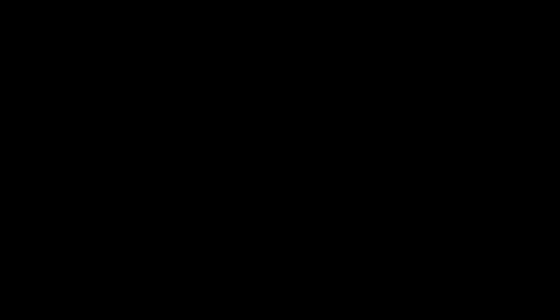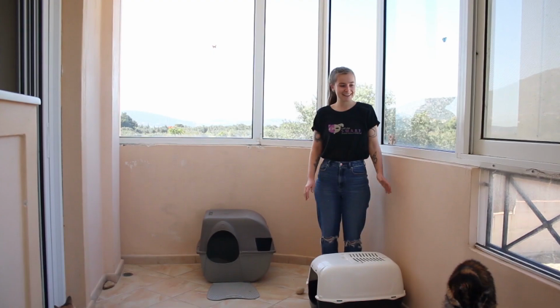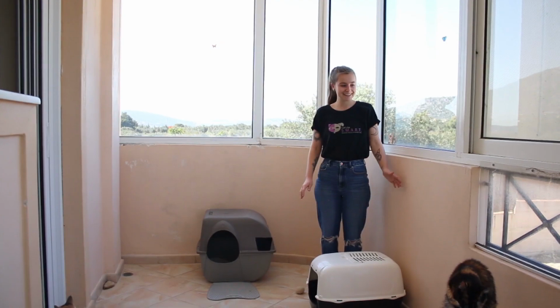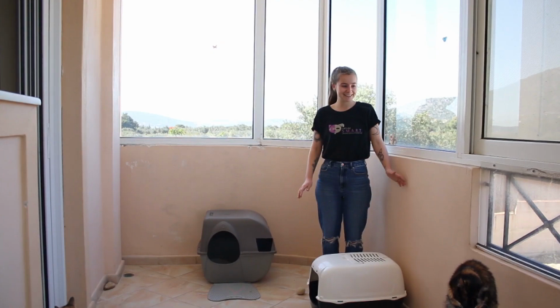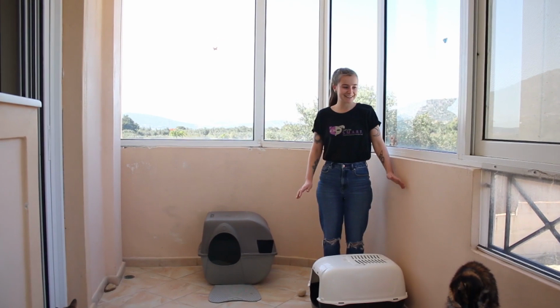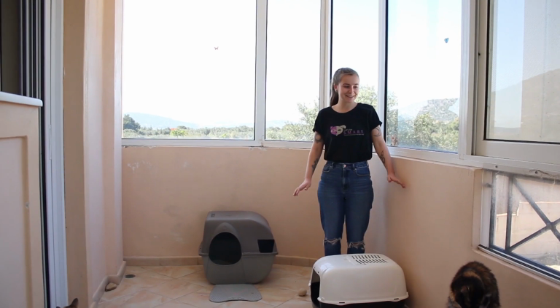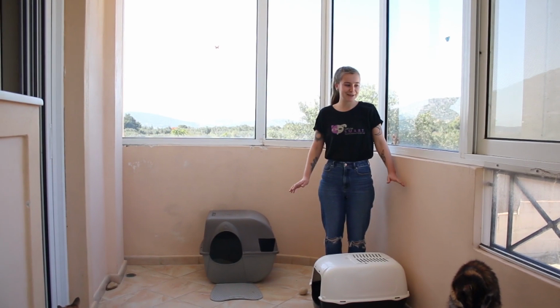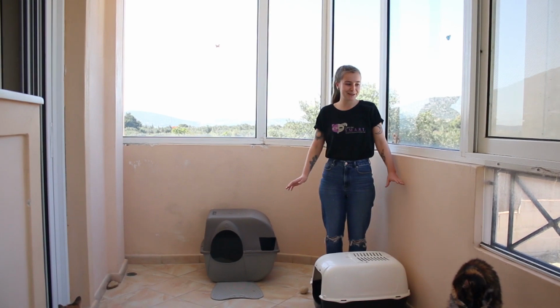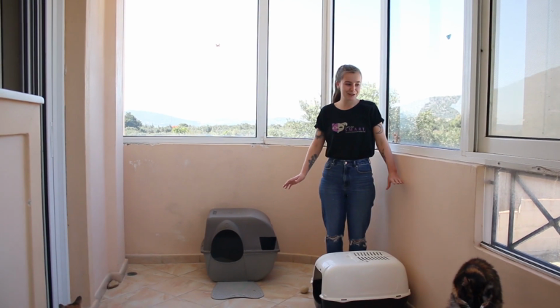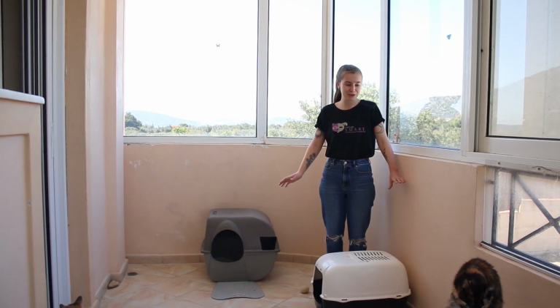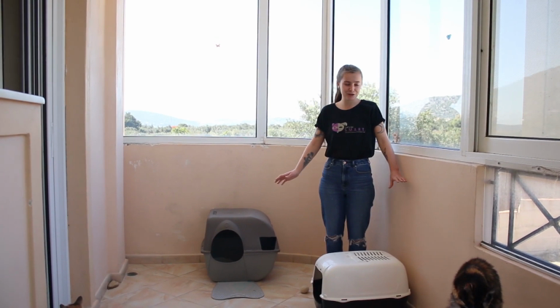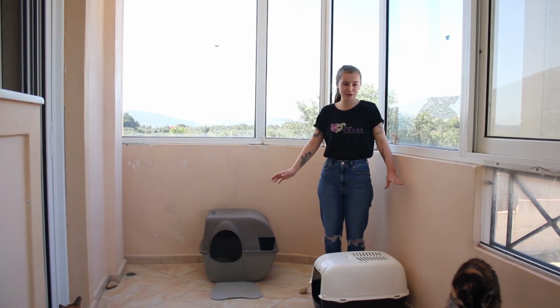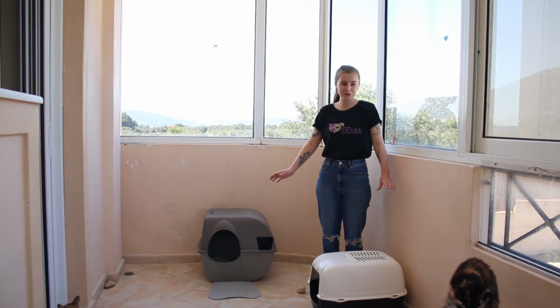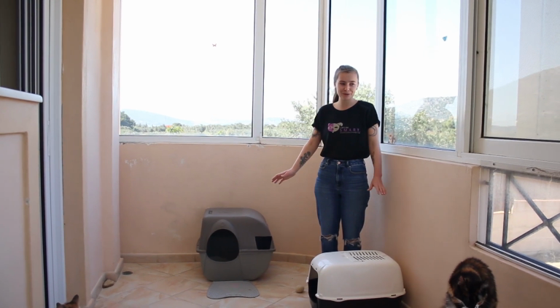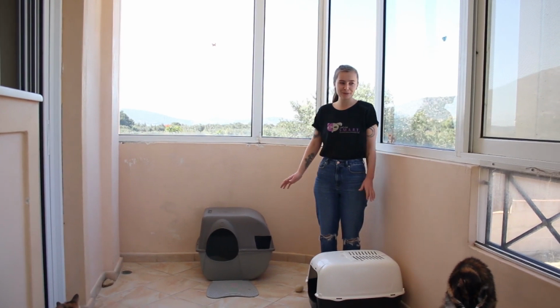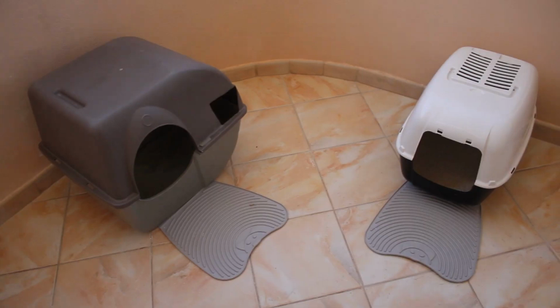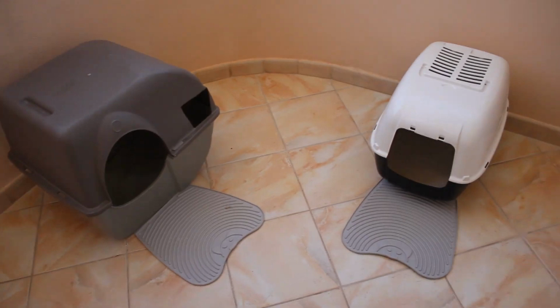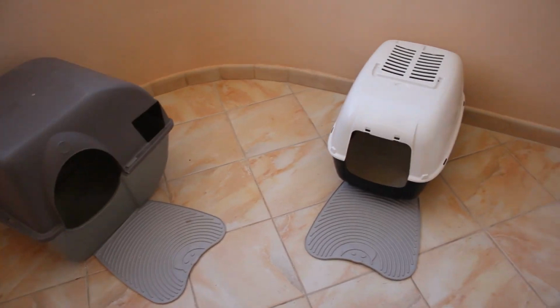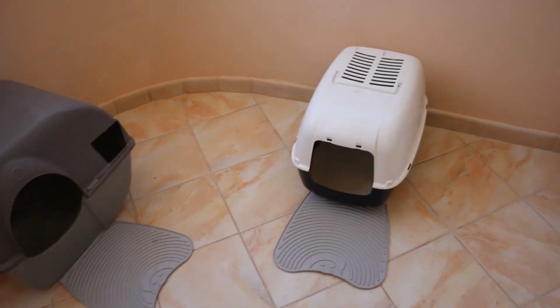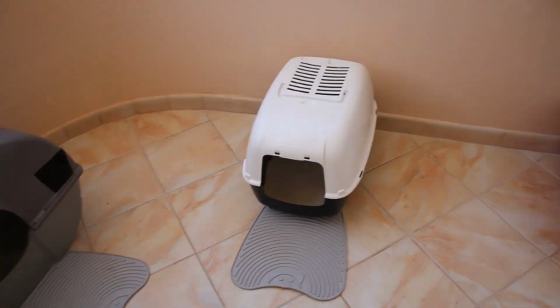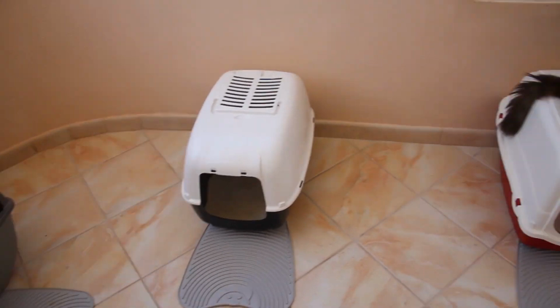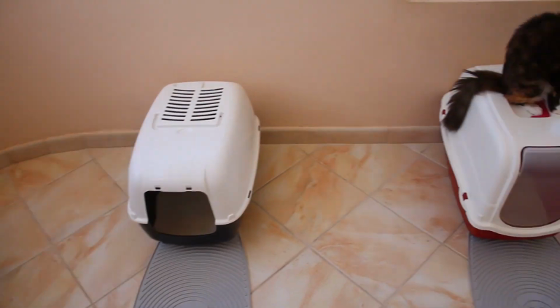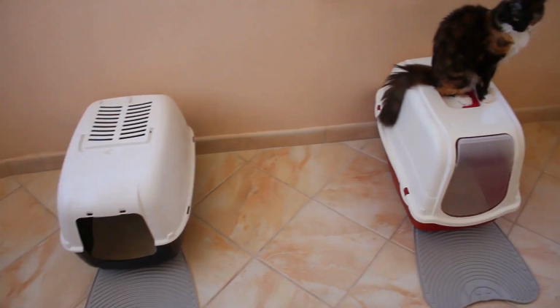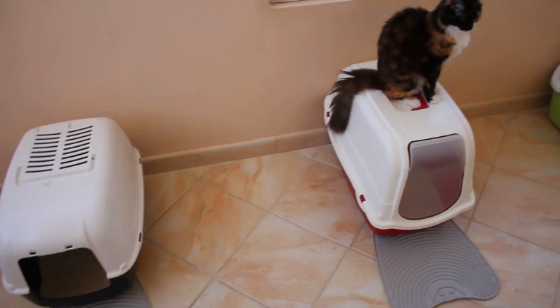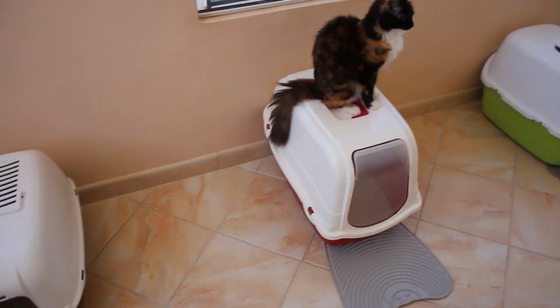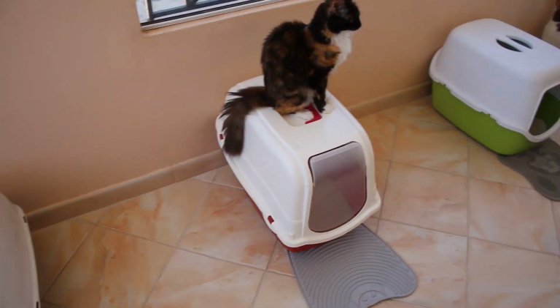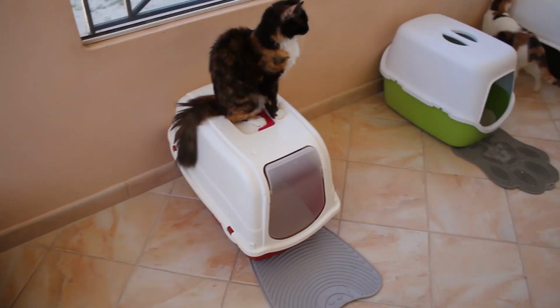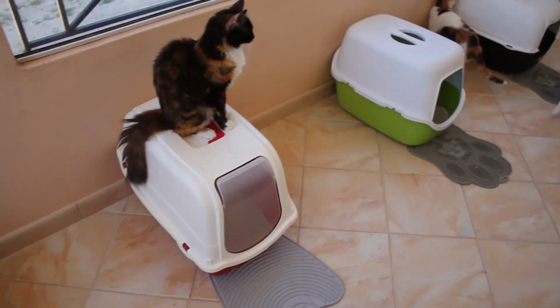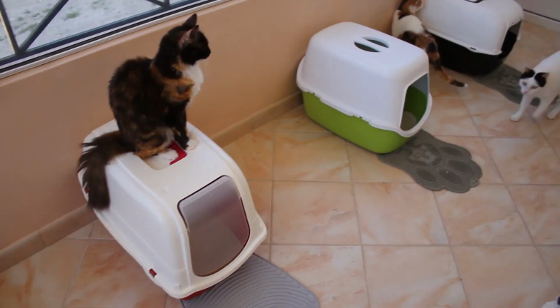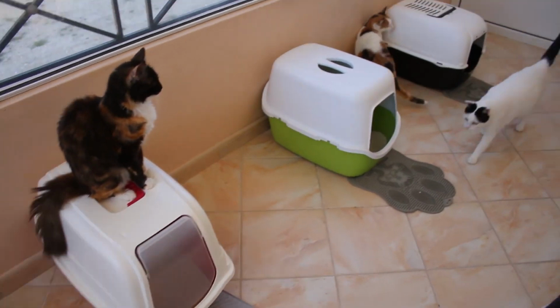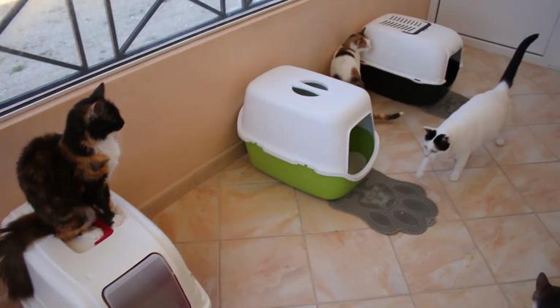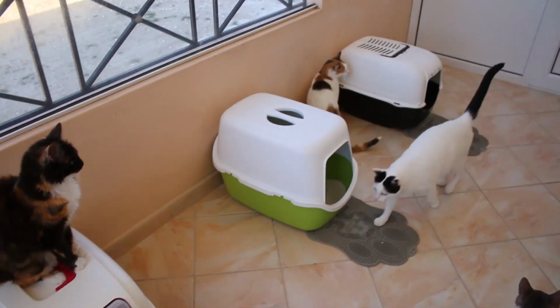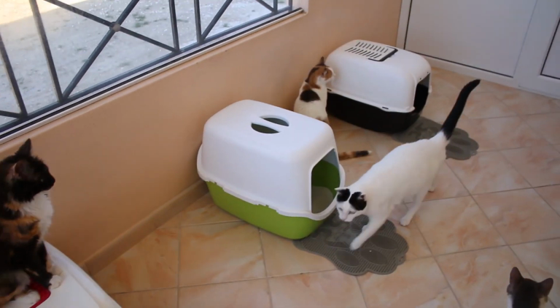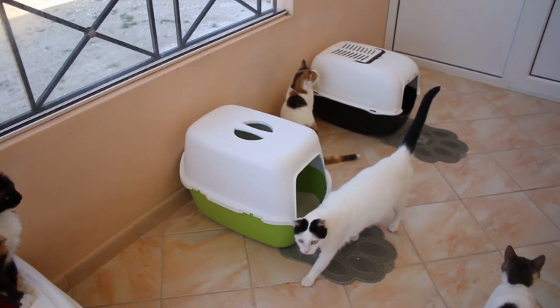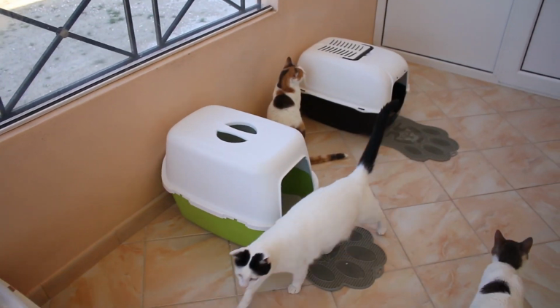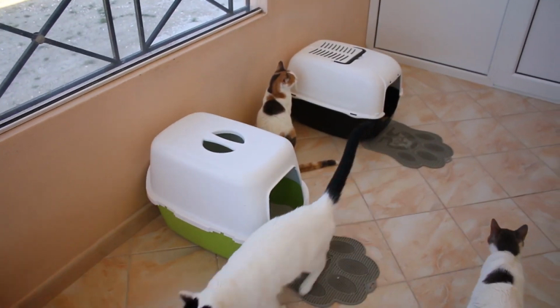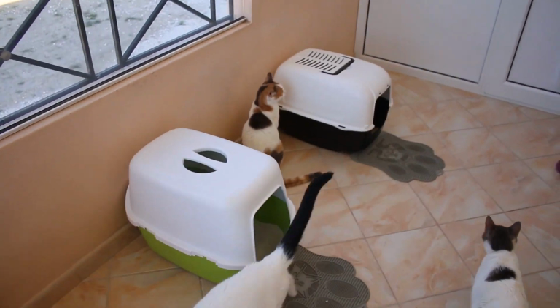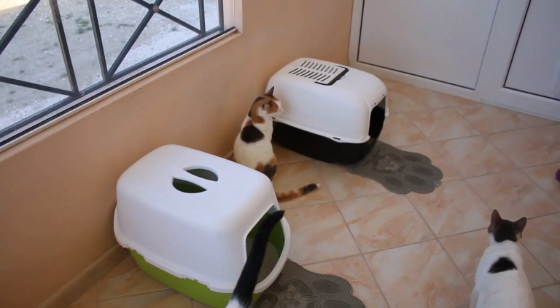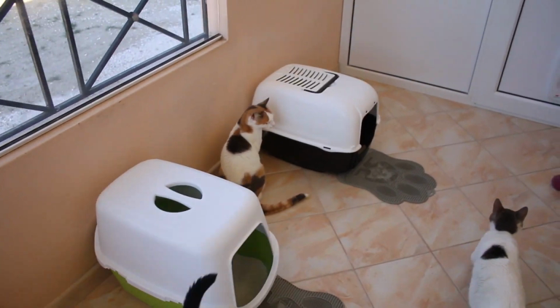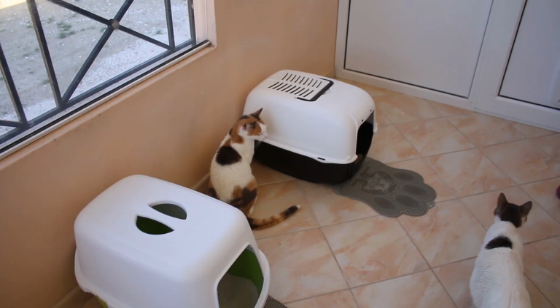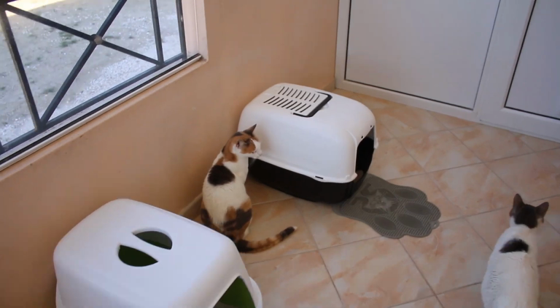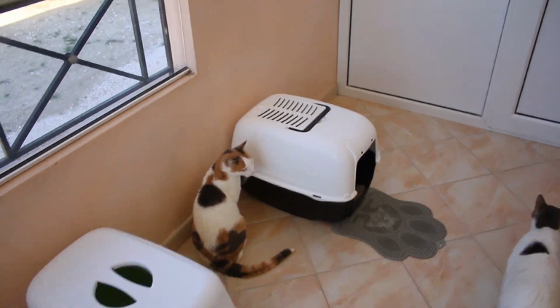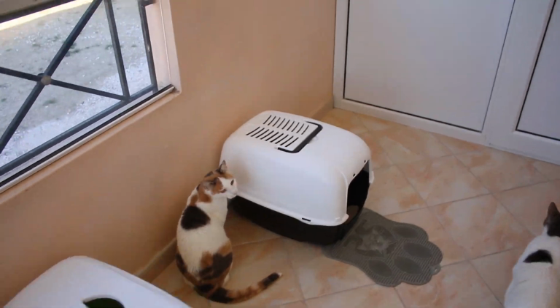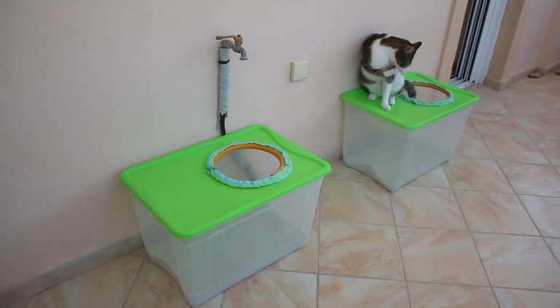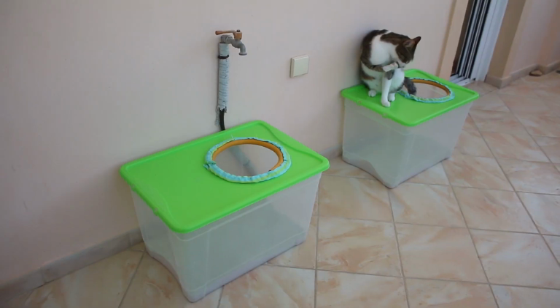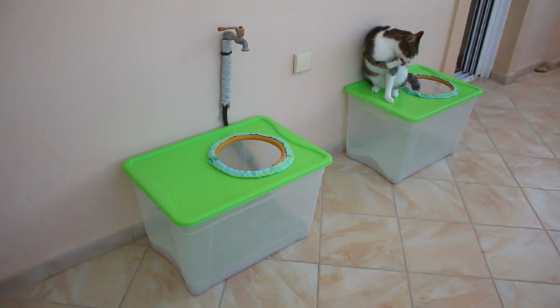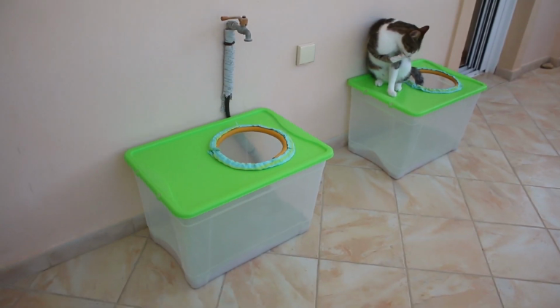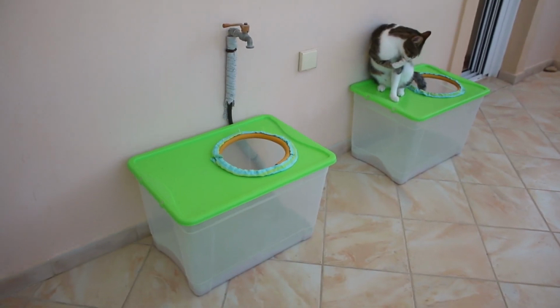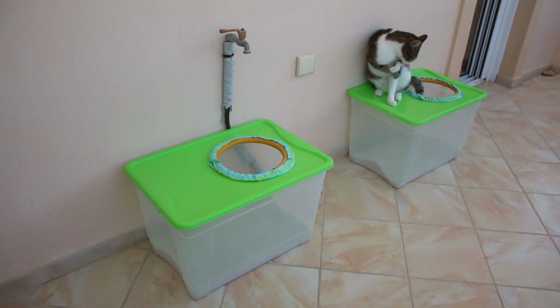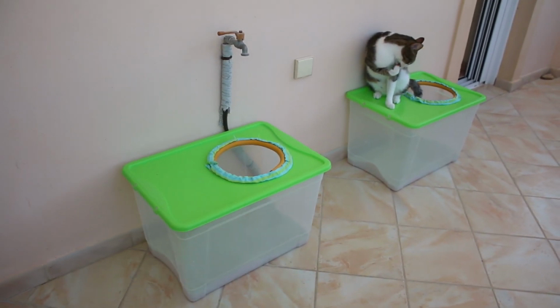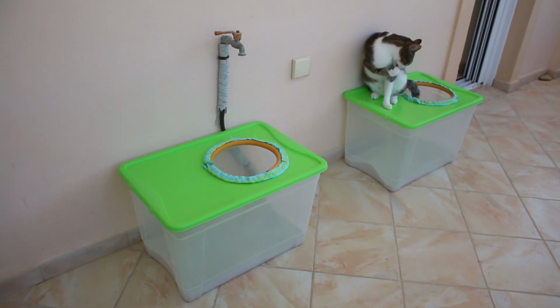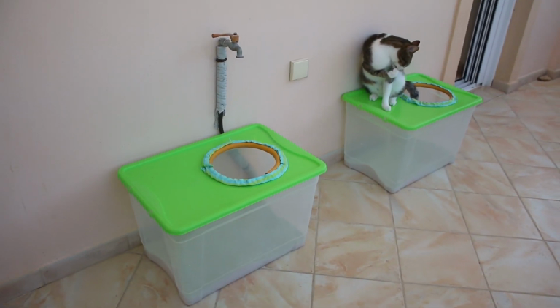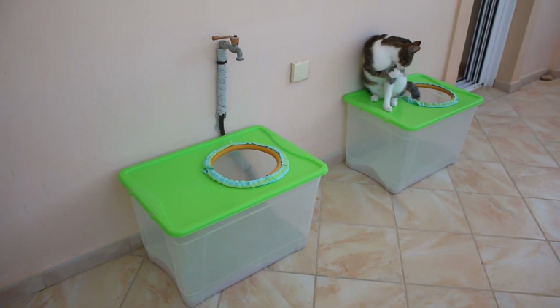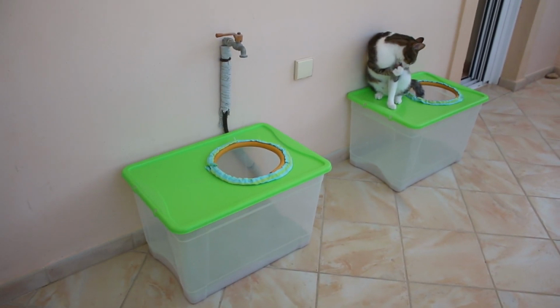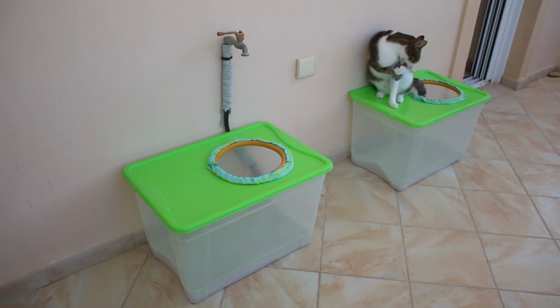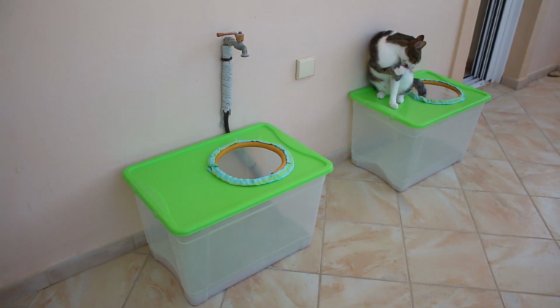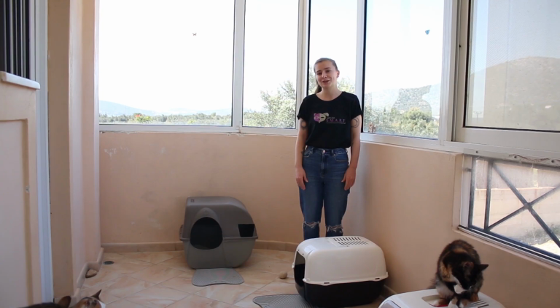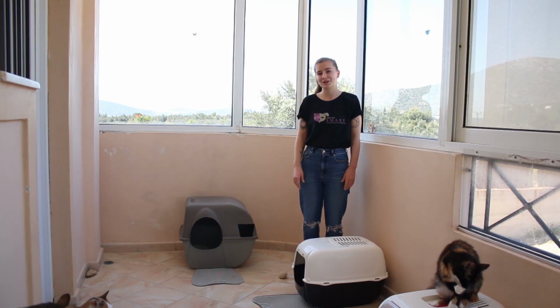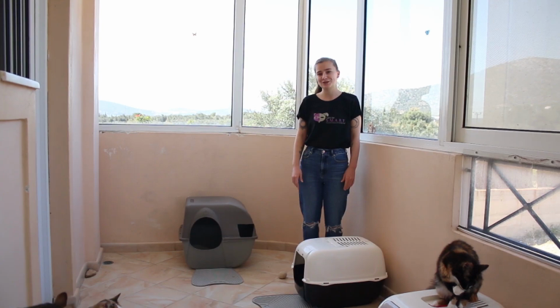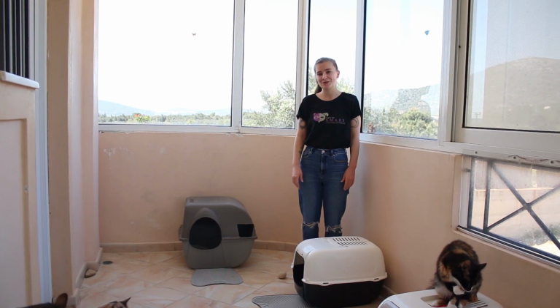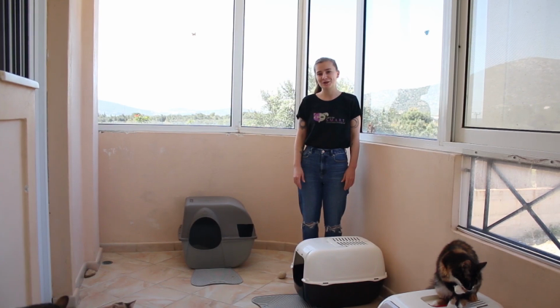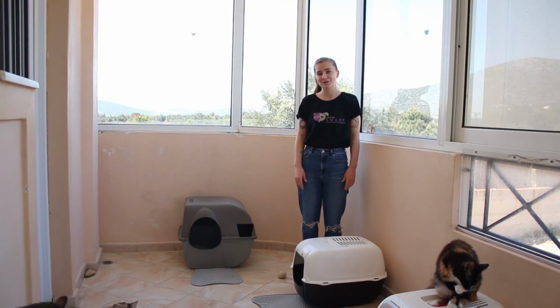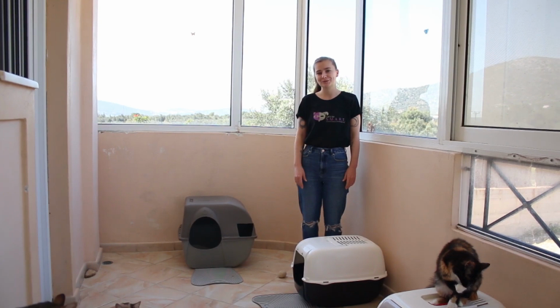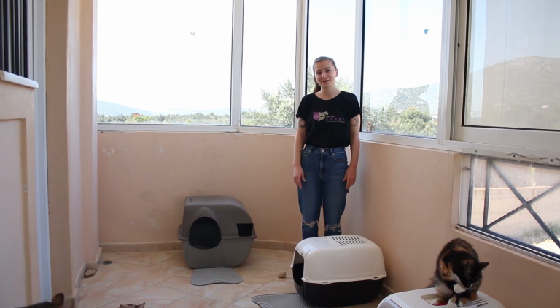This is our litter tray room. It's important to make sure all the cats are trained to use the litter box tray so they are prepared to go to their new homes.